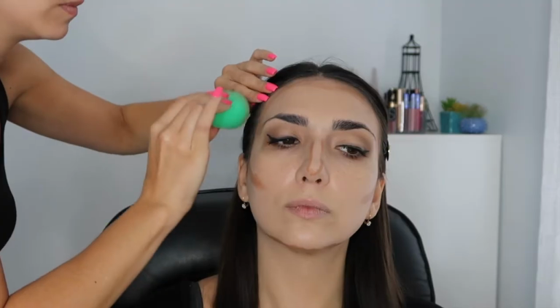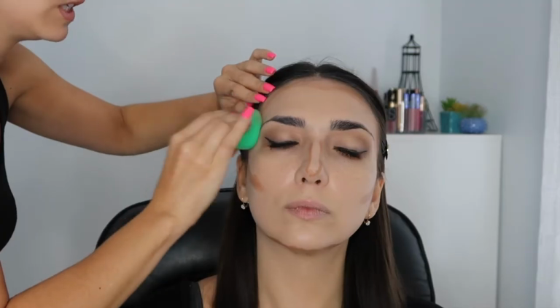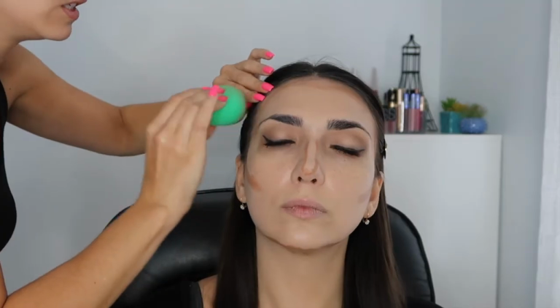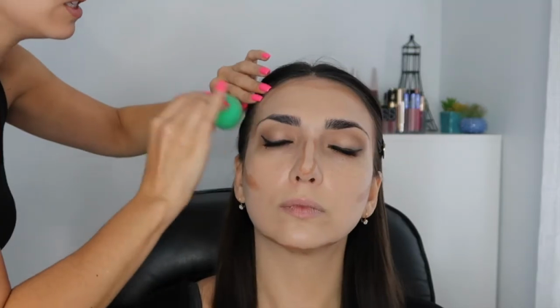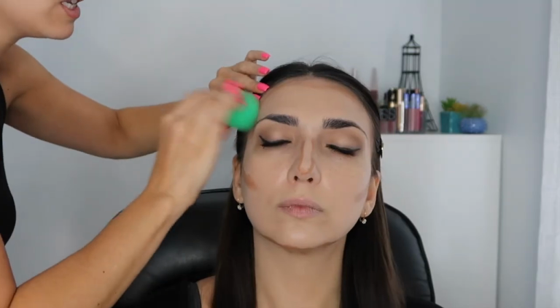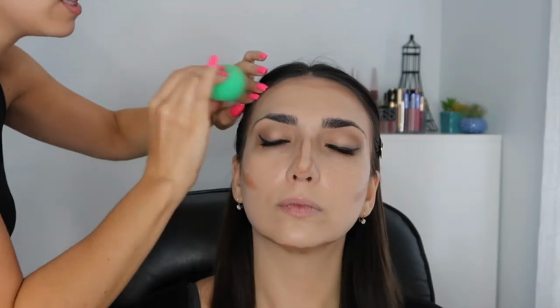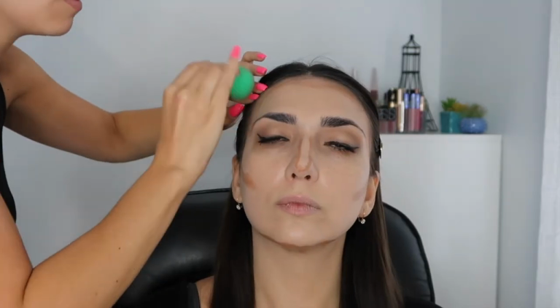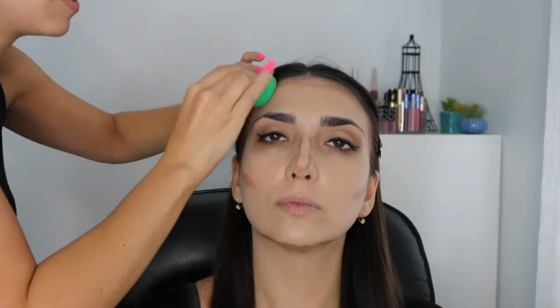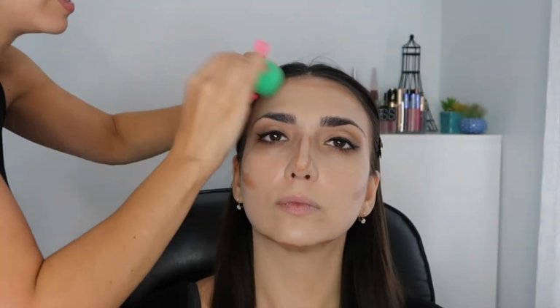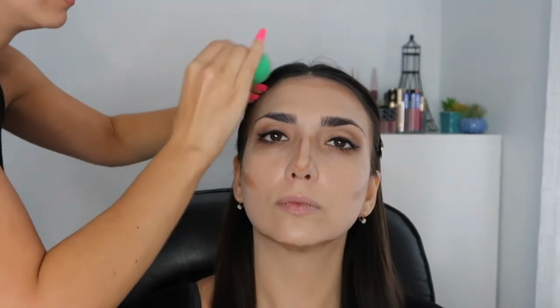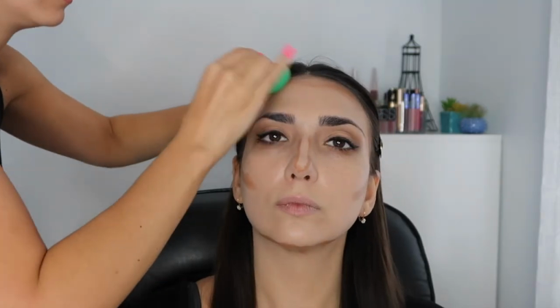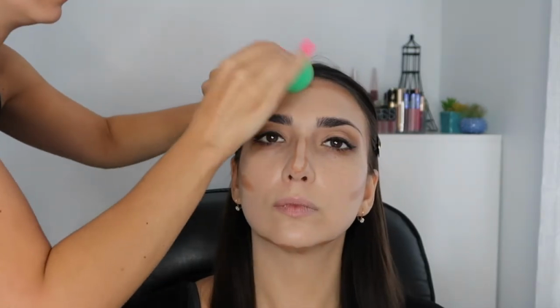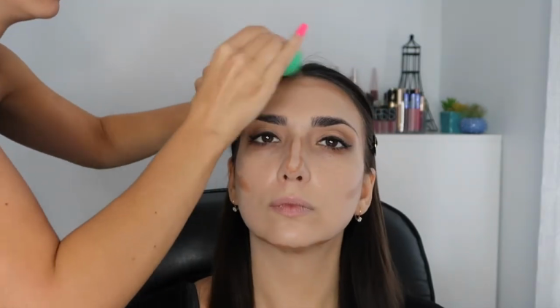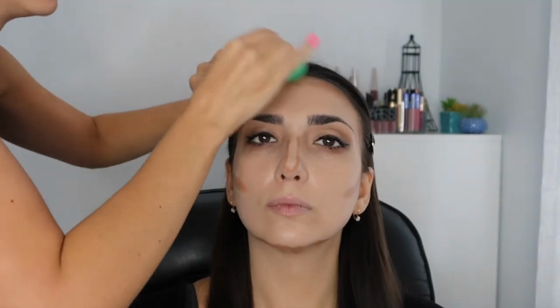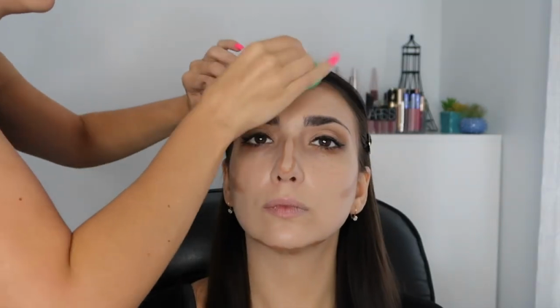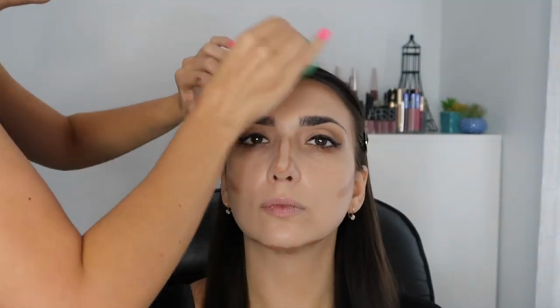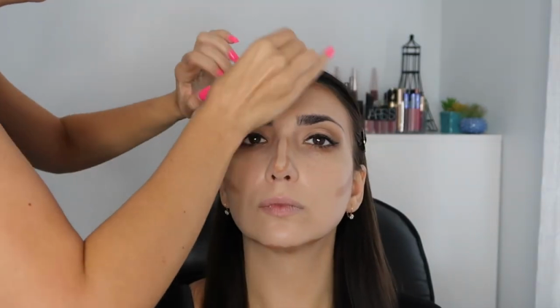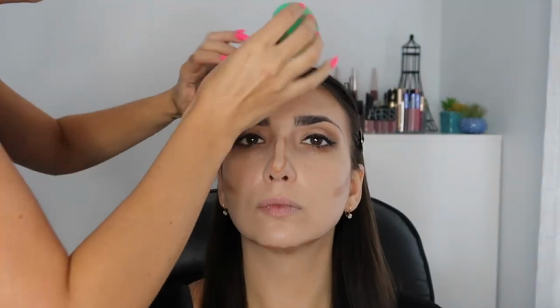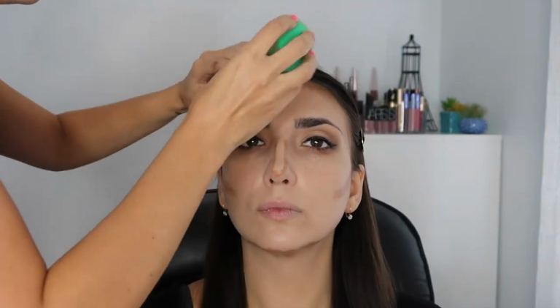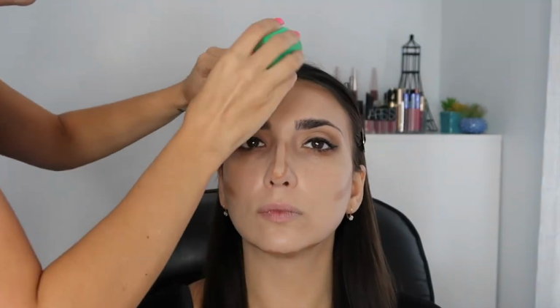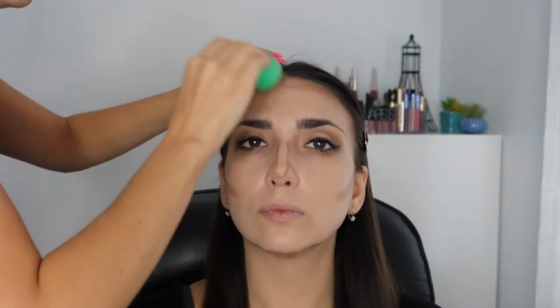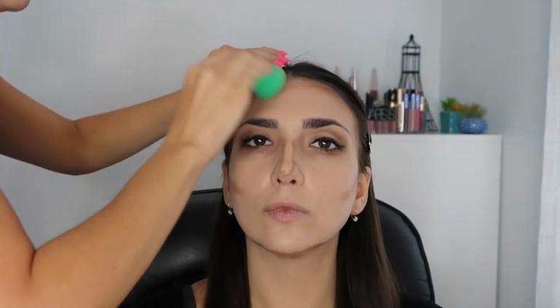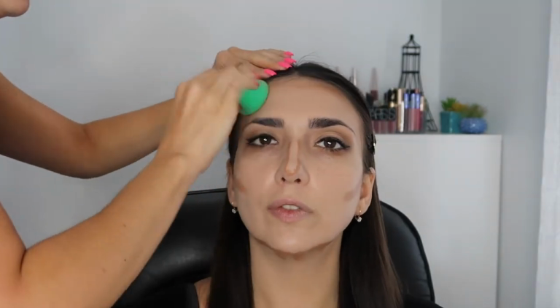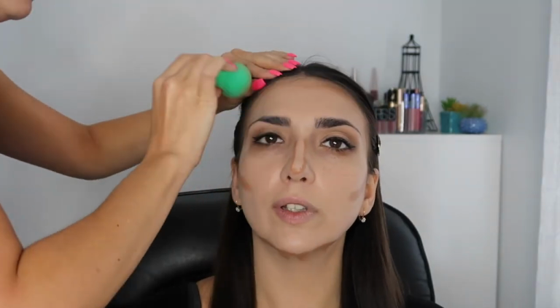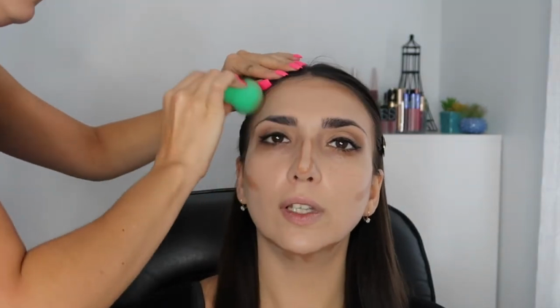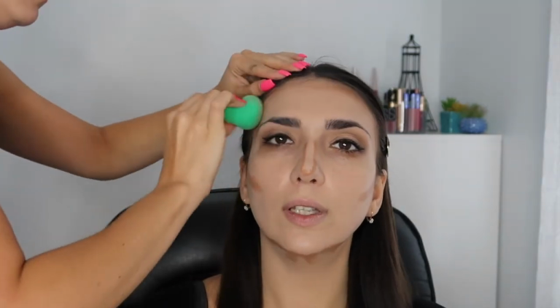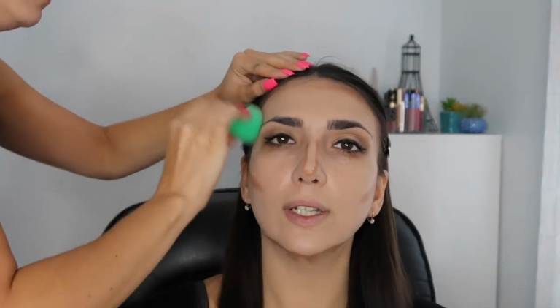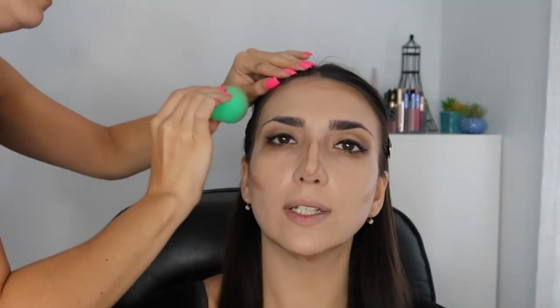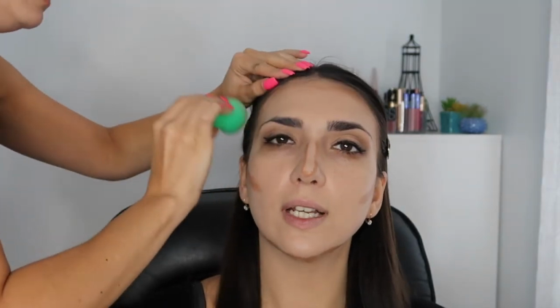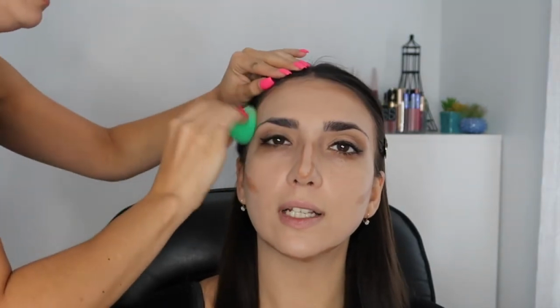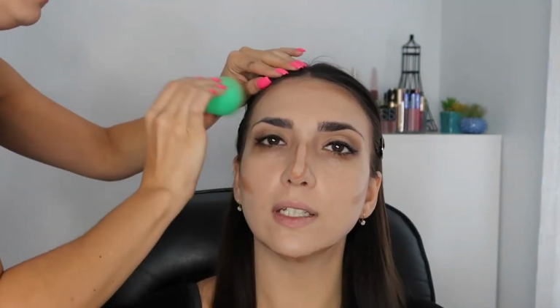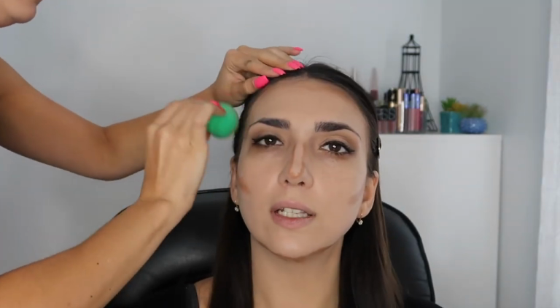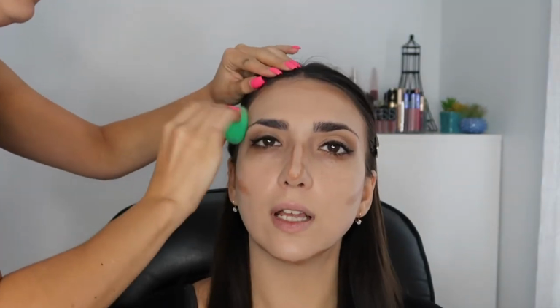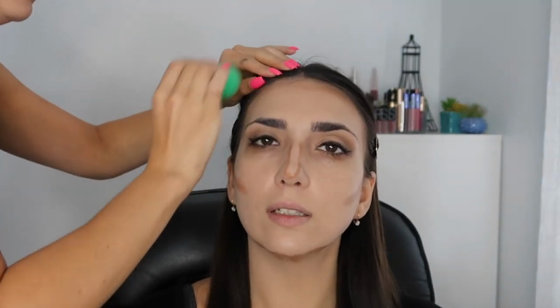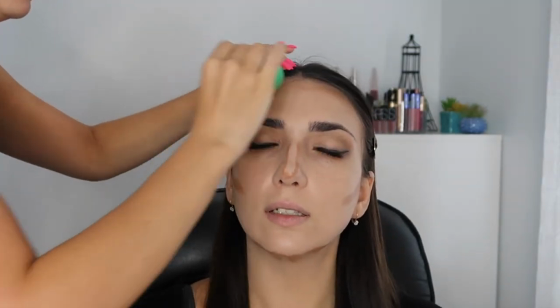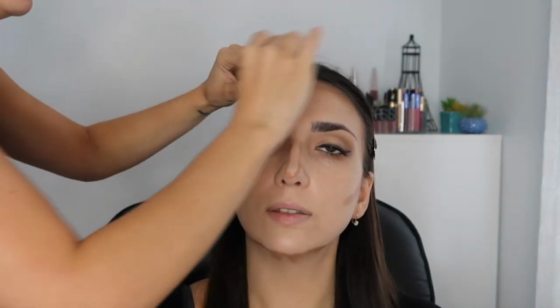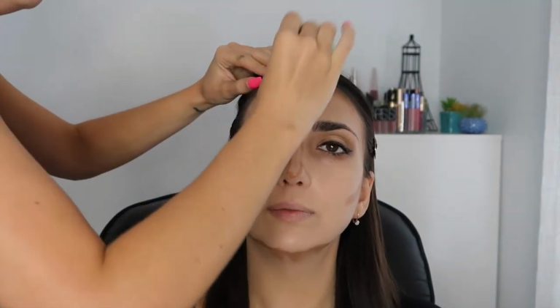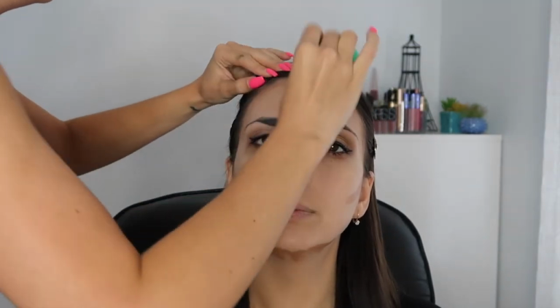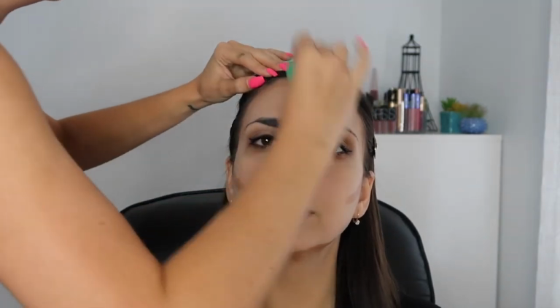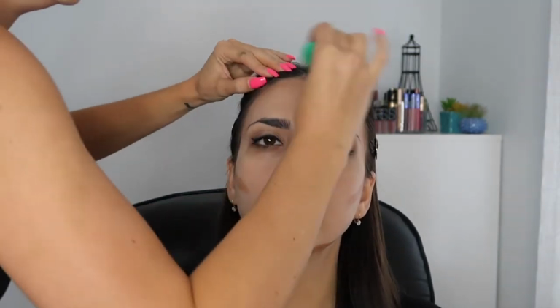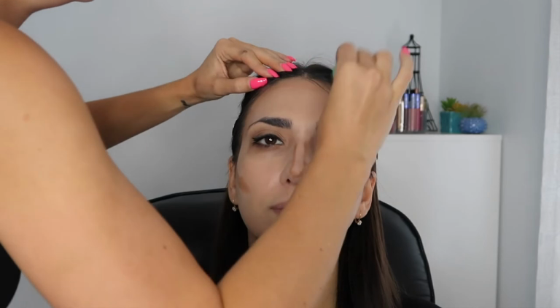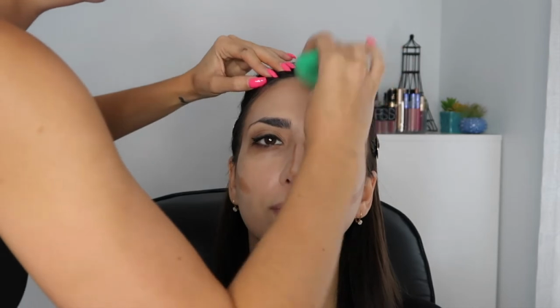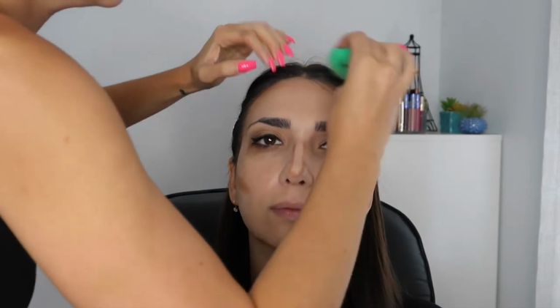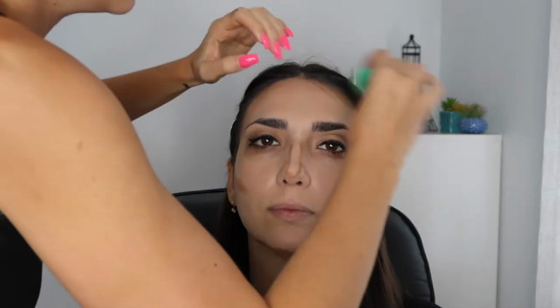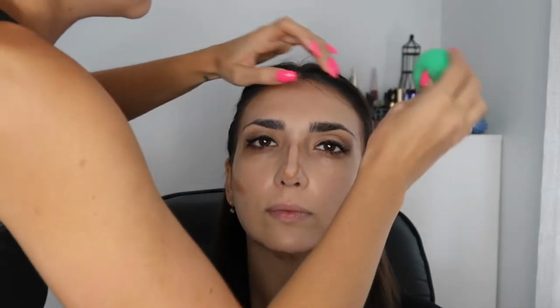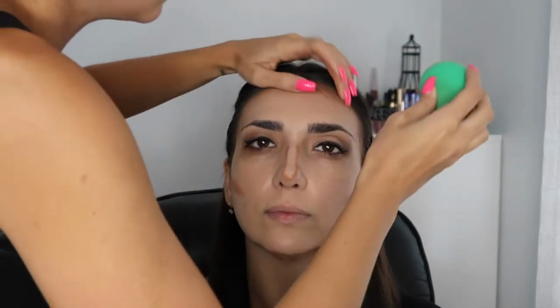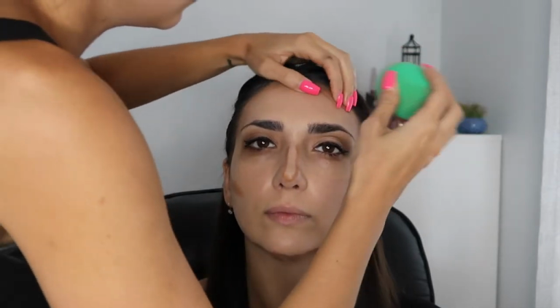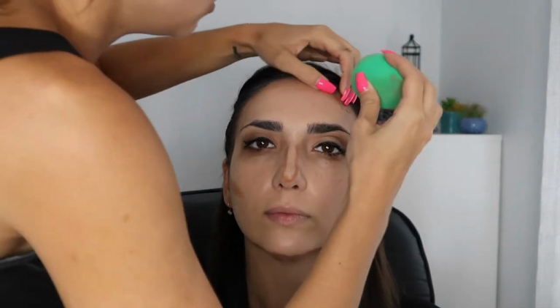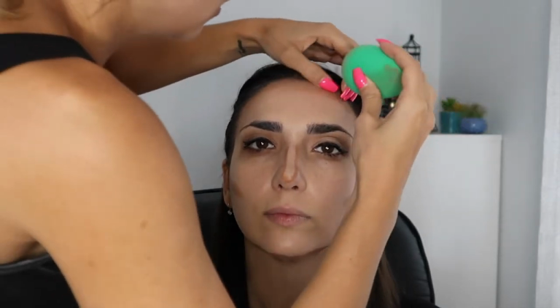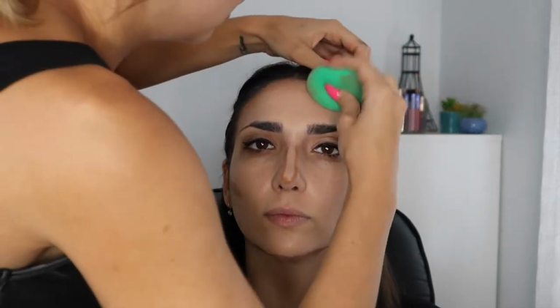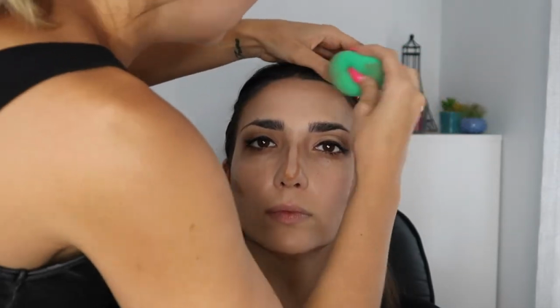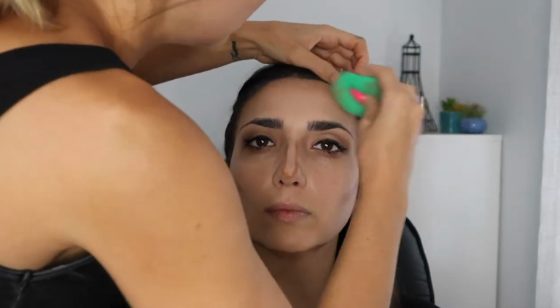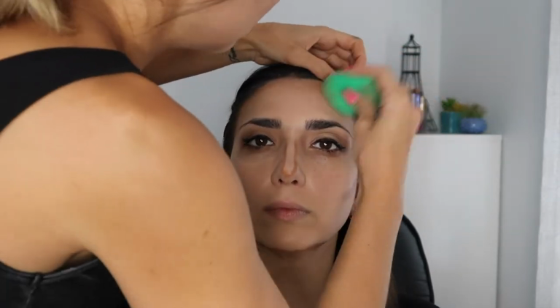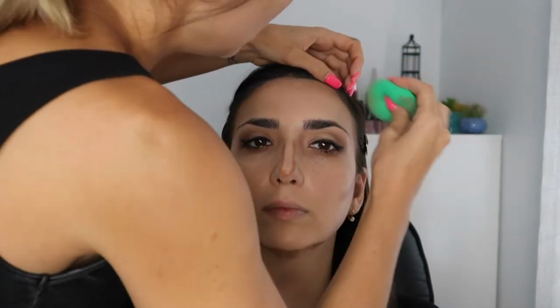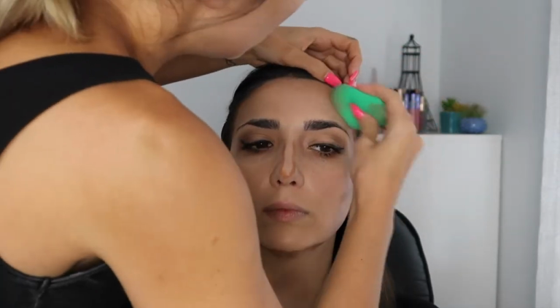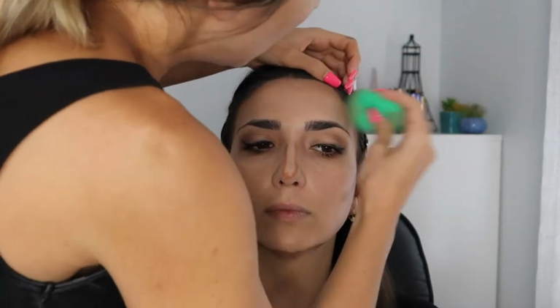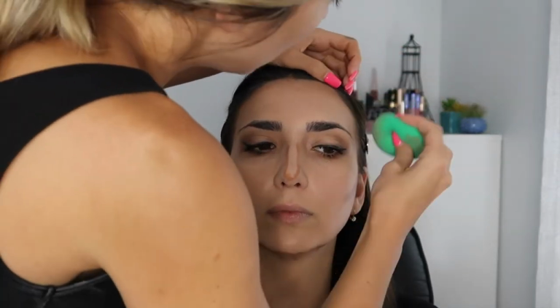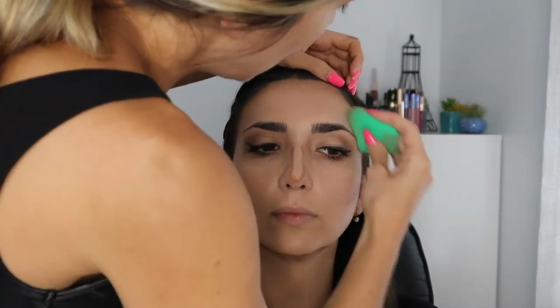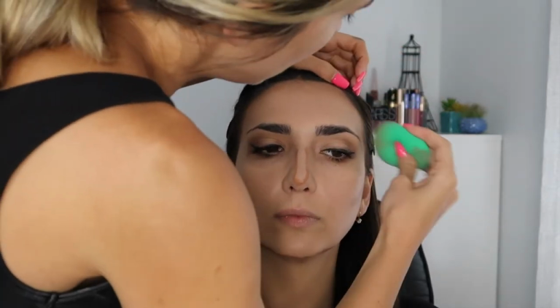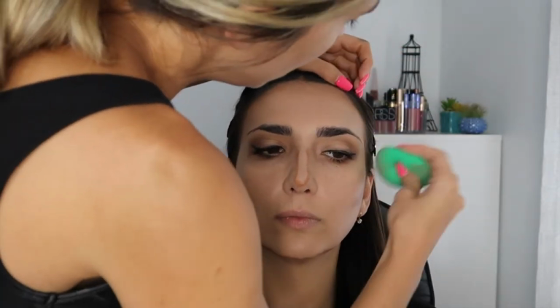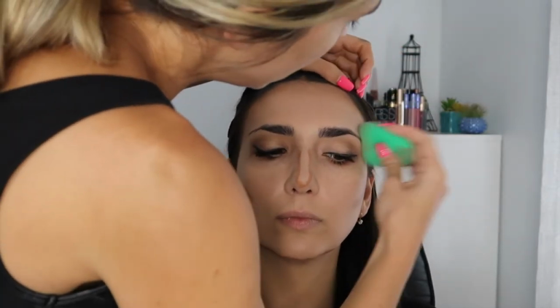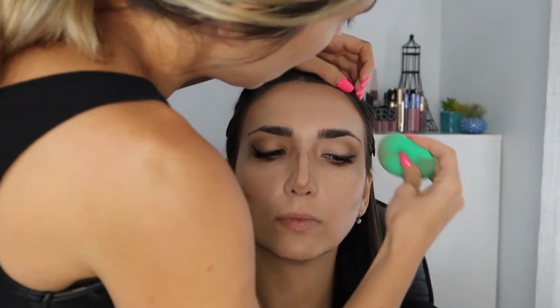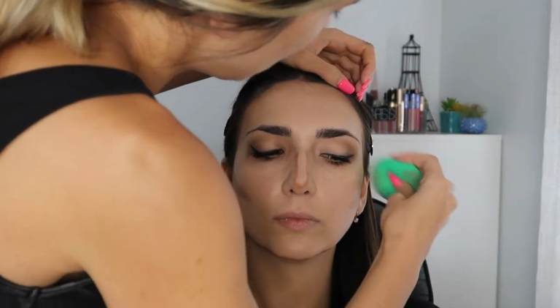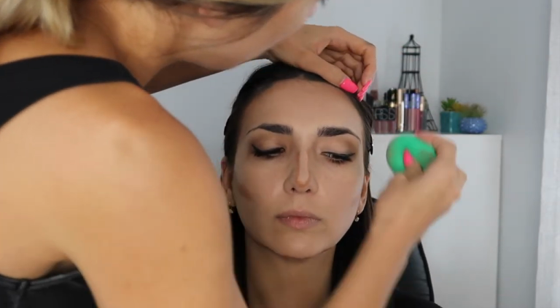This is like the best contour - it's like a sexy skeleton. It blends like - look, it takes no time to blend it out.